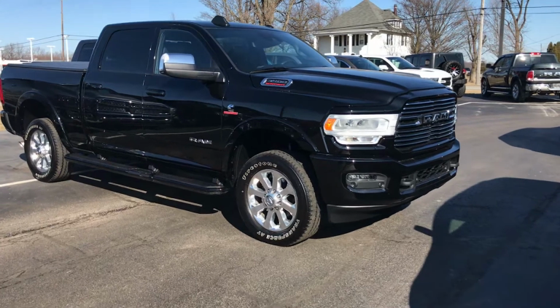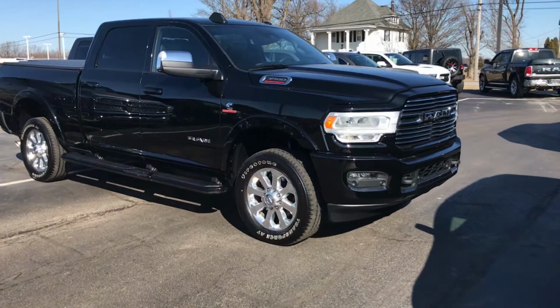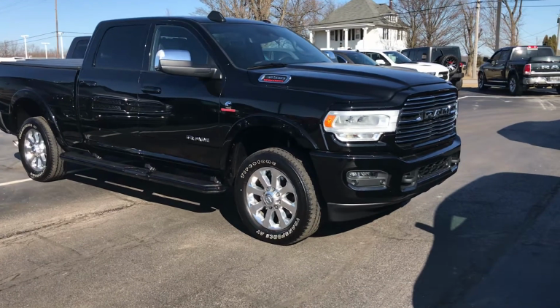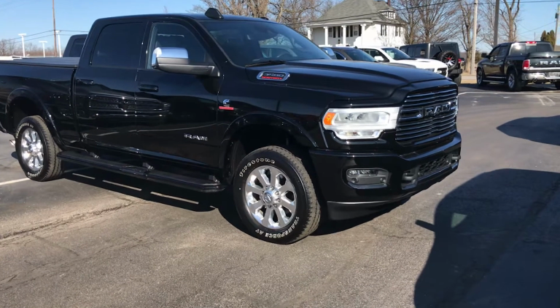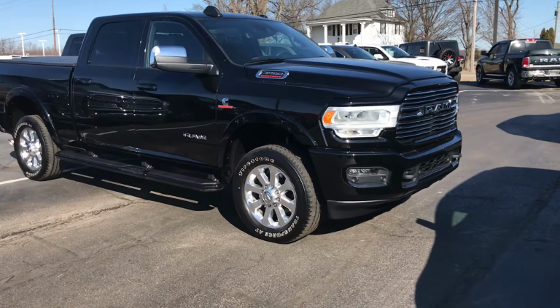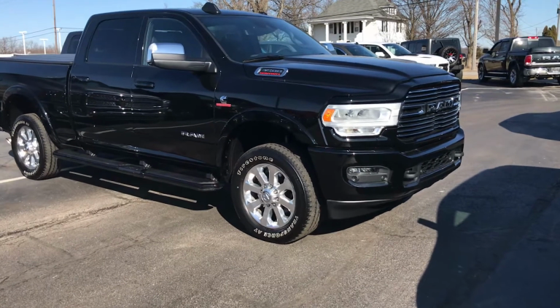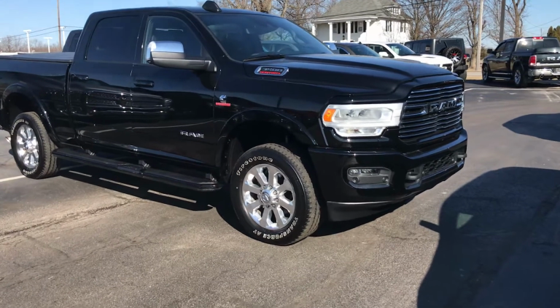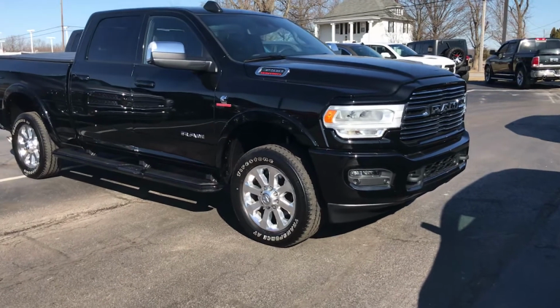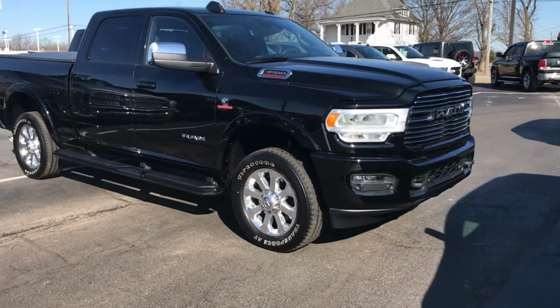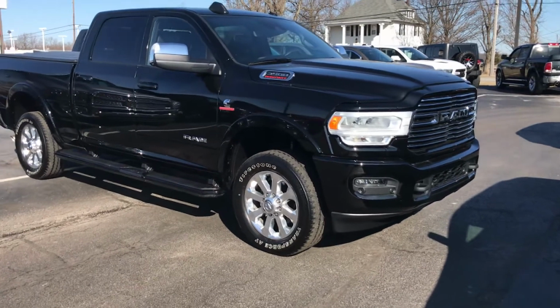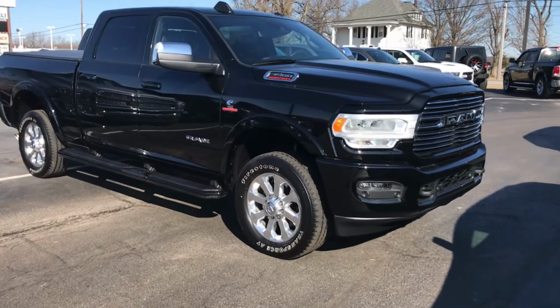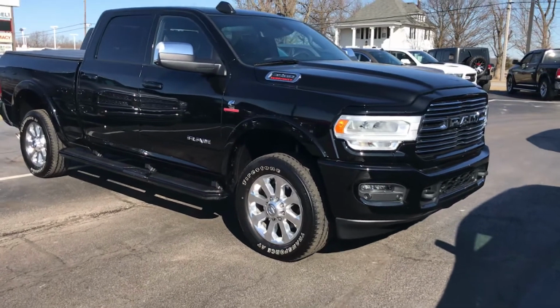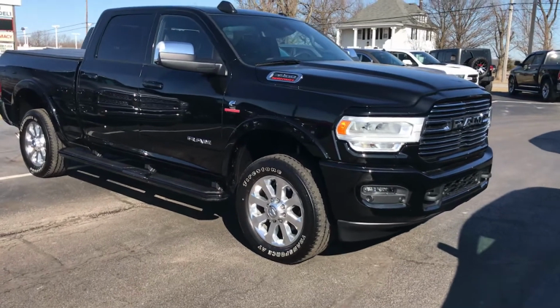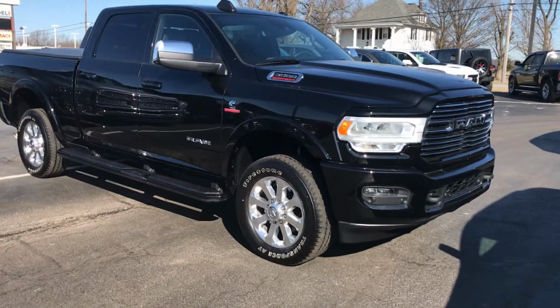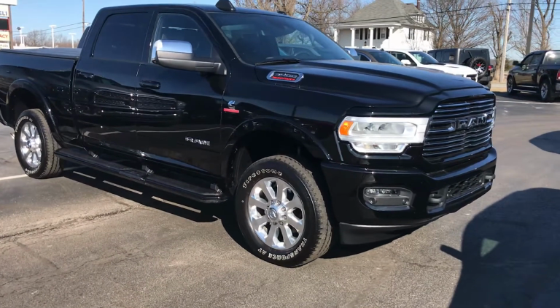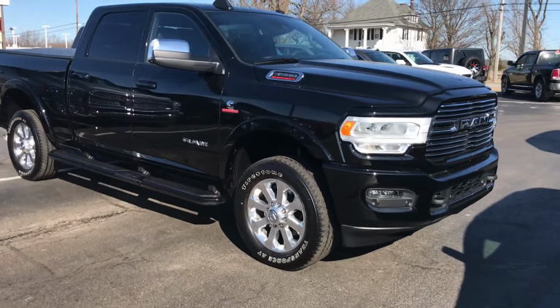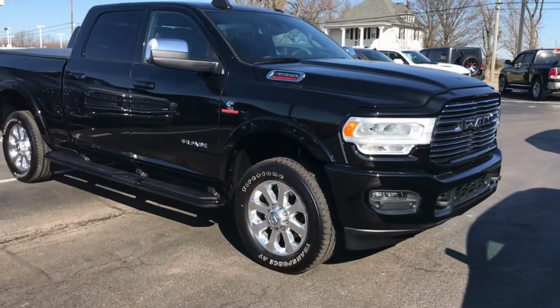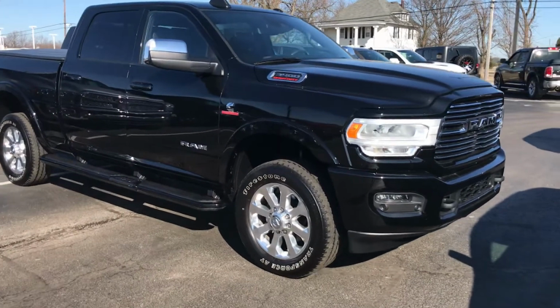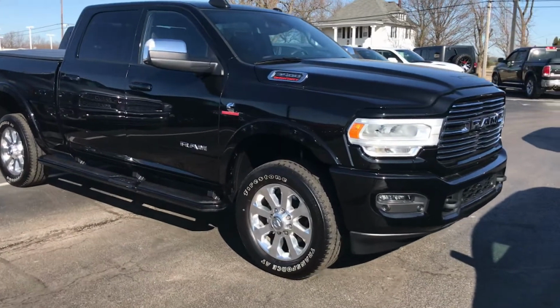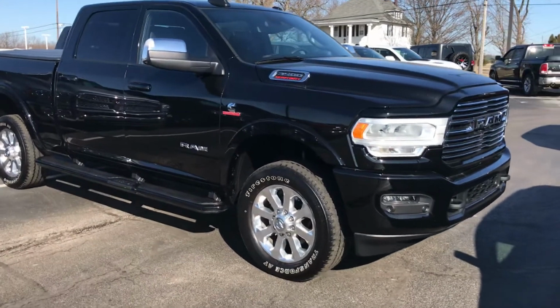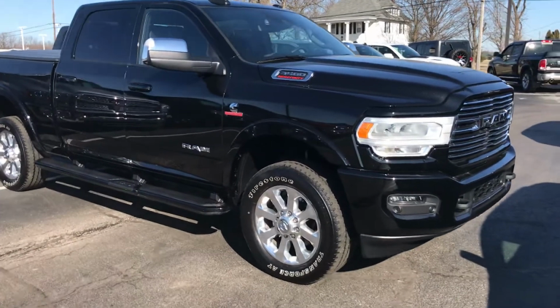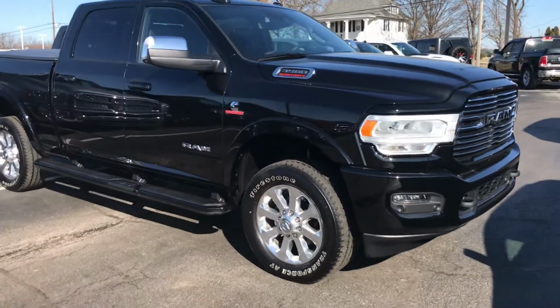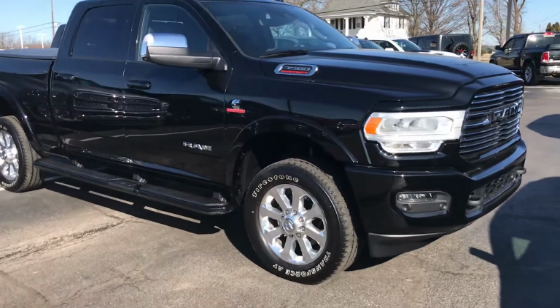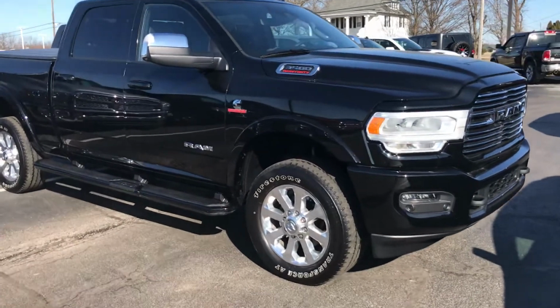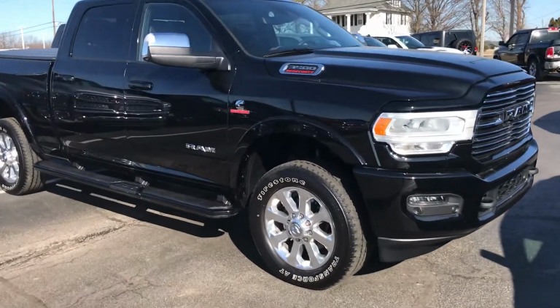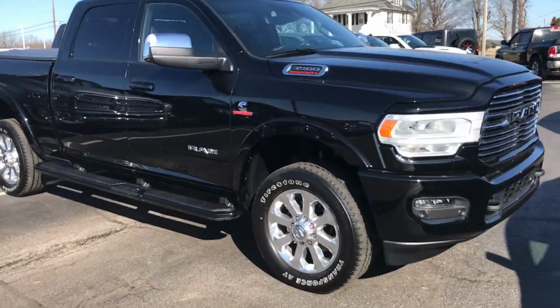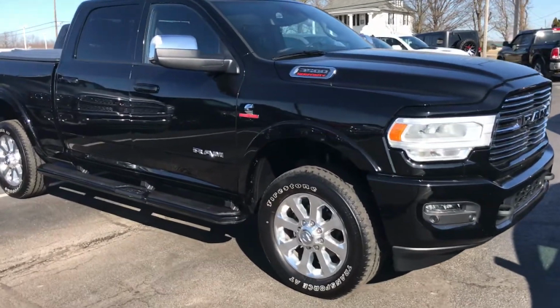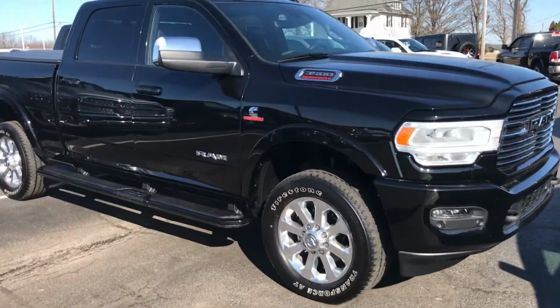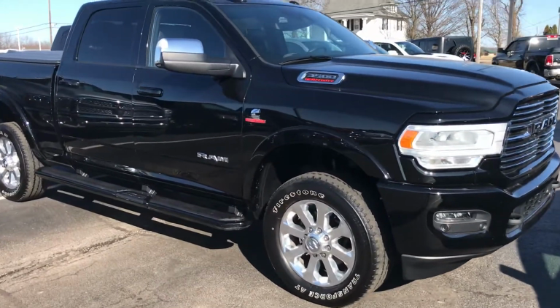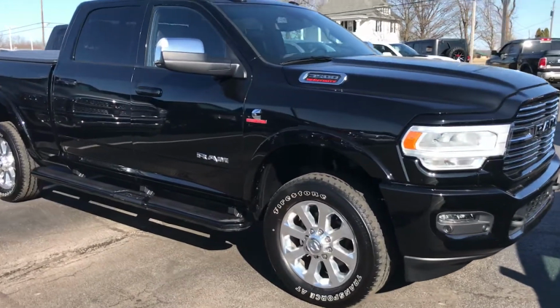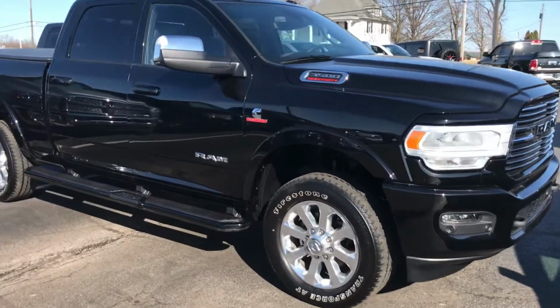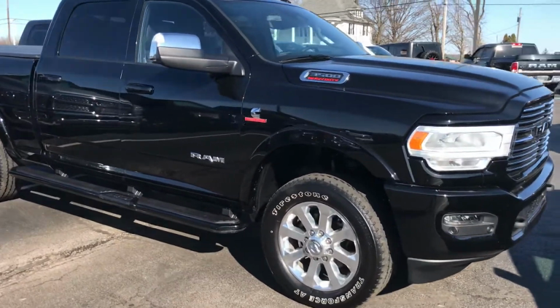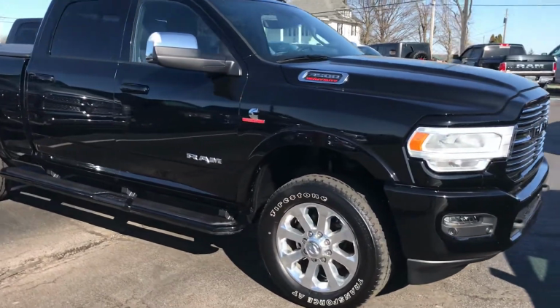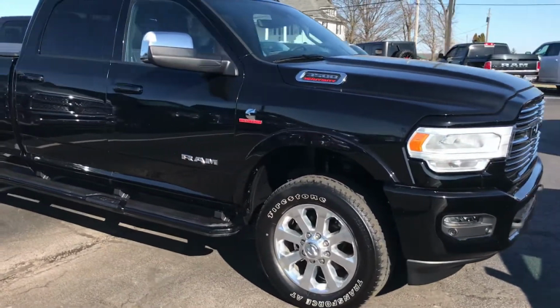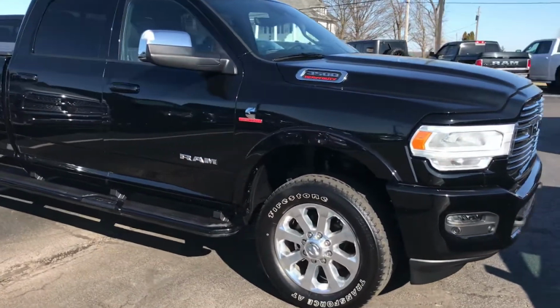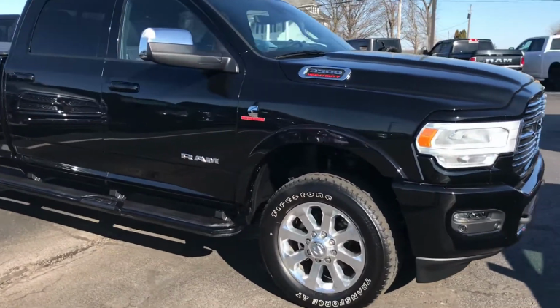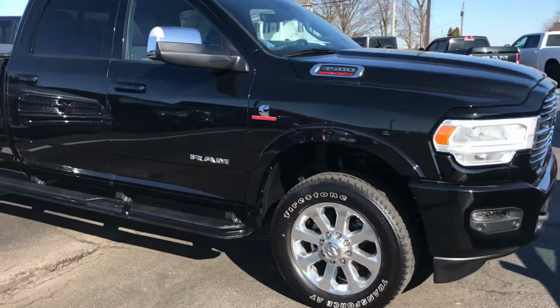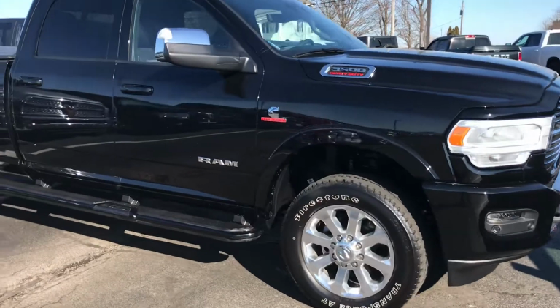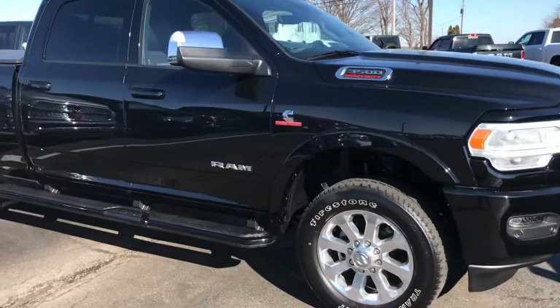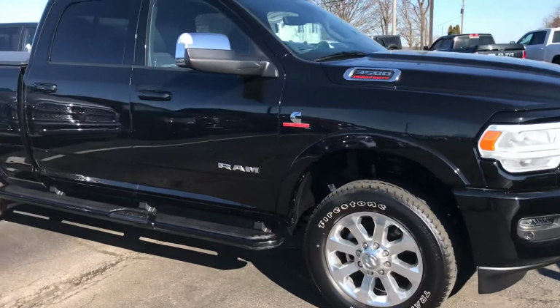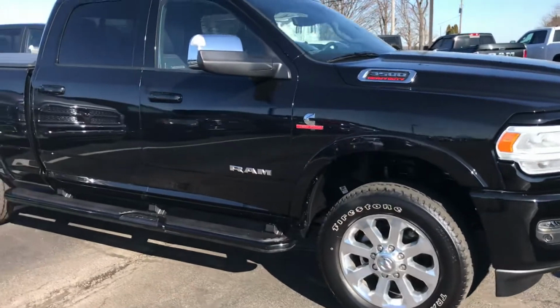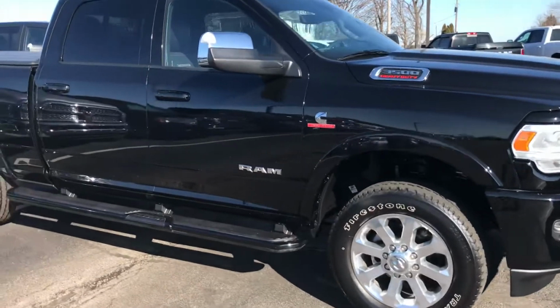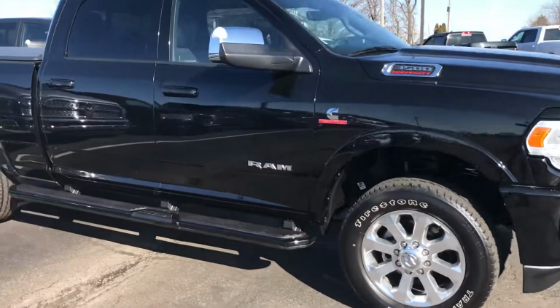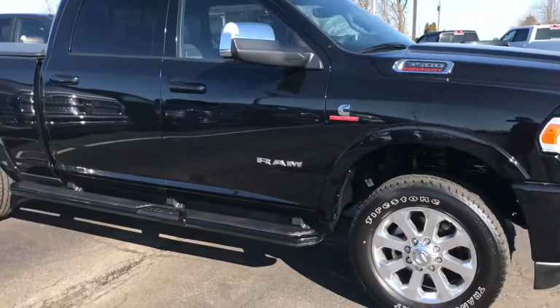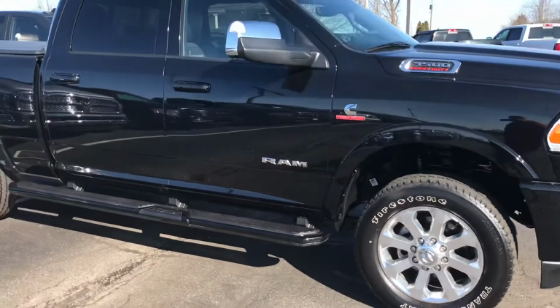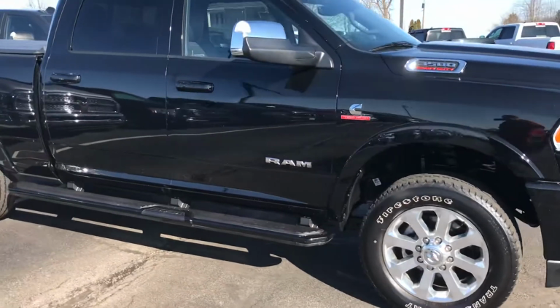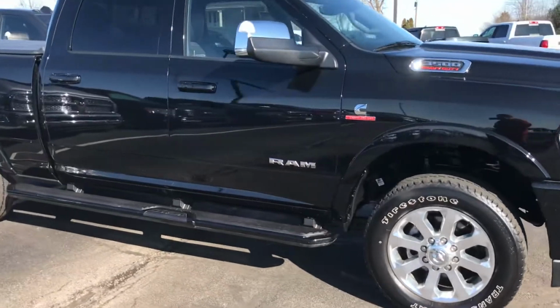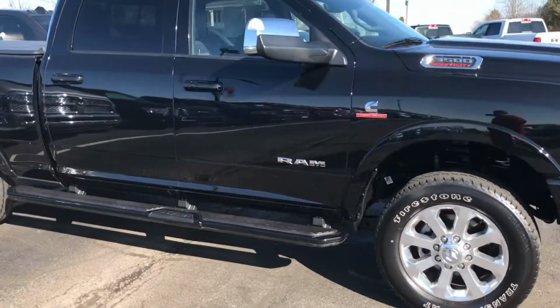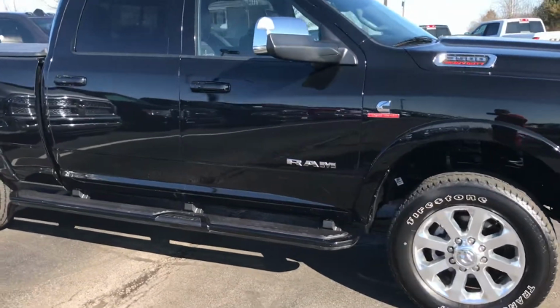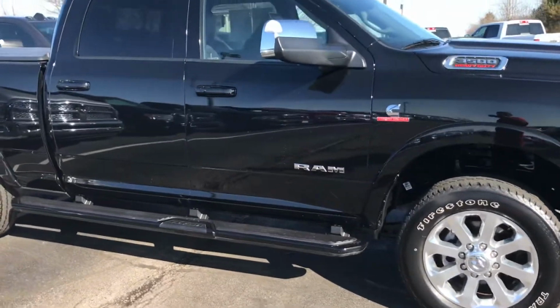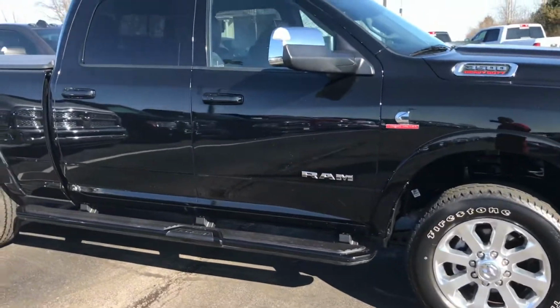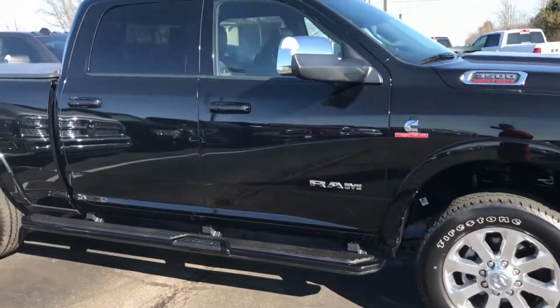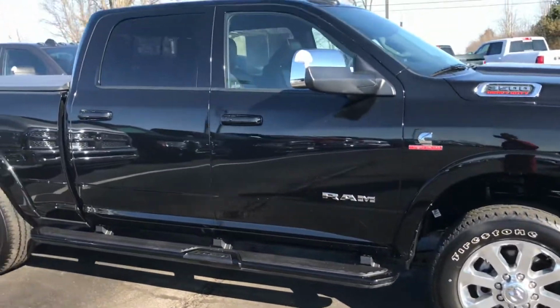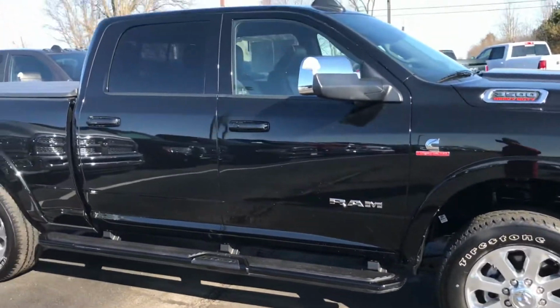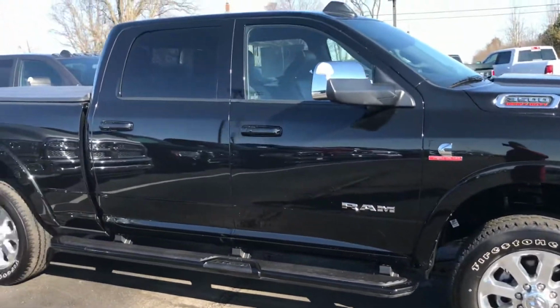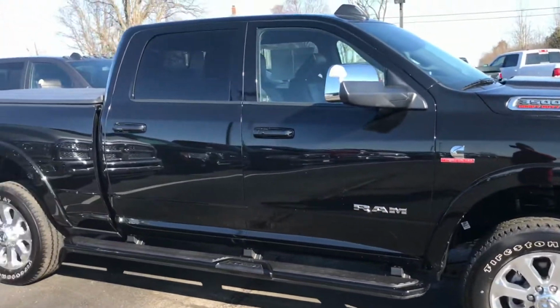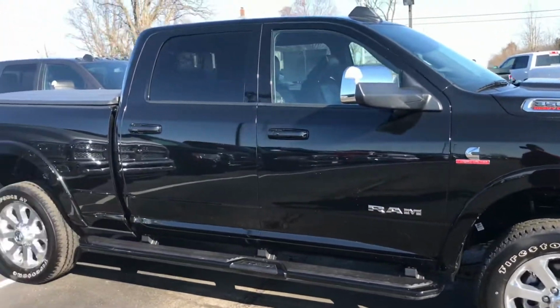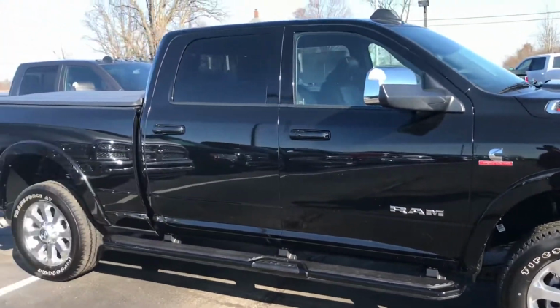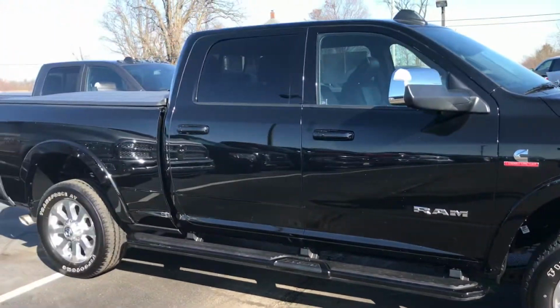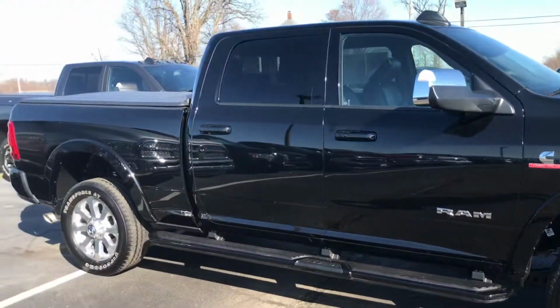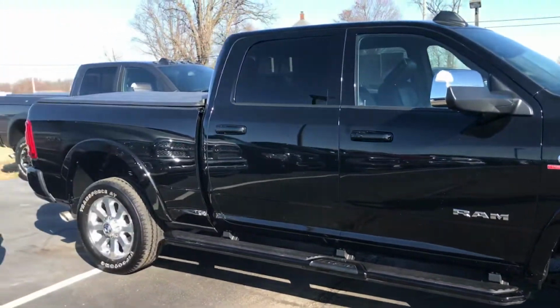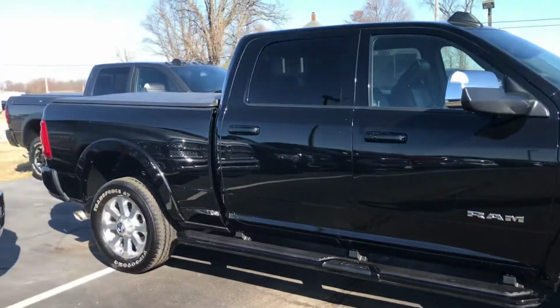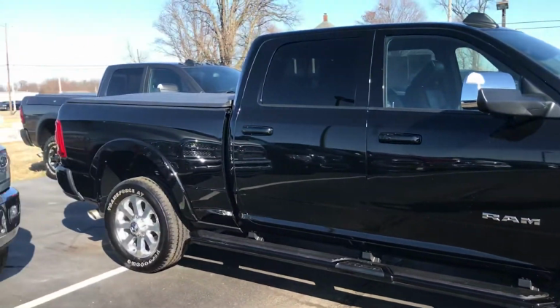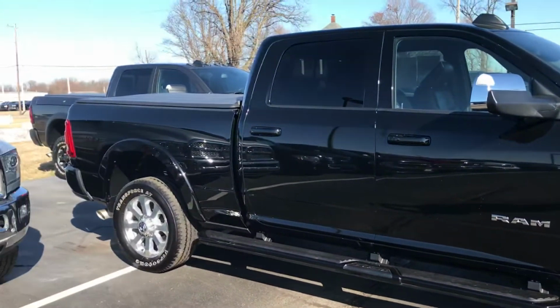Good afternoon, we've got a 2019 3500 Cummins Laramie — this thing is gorgeous.